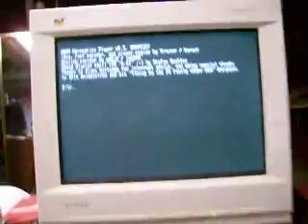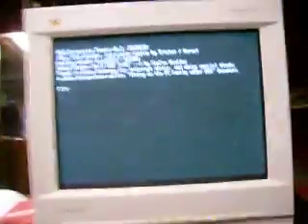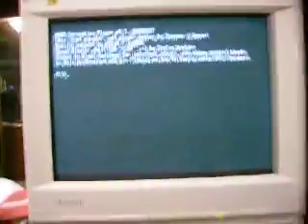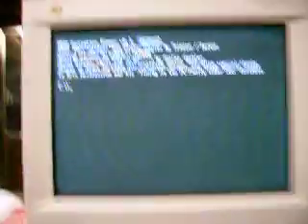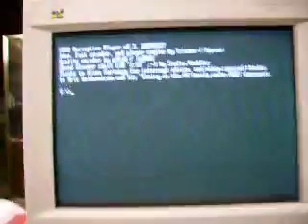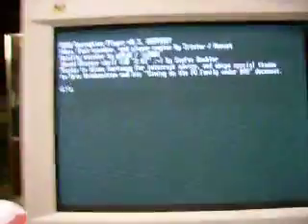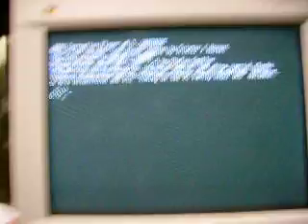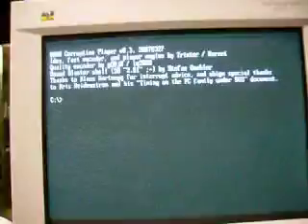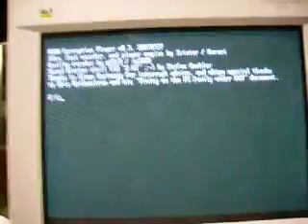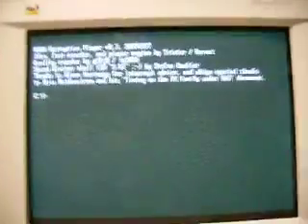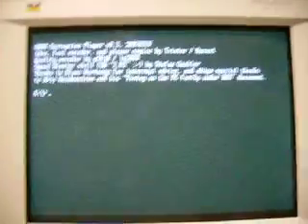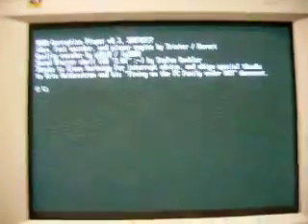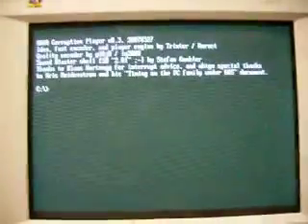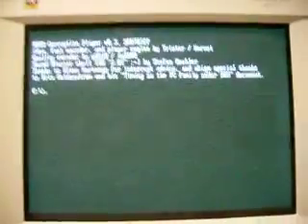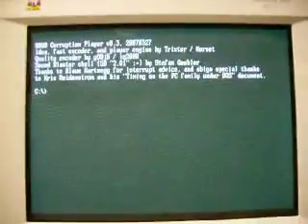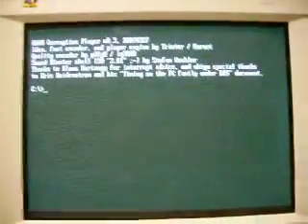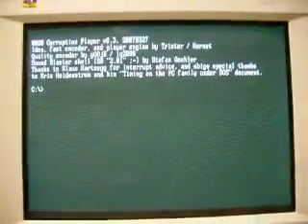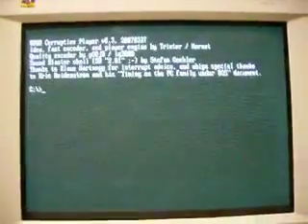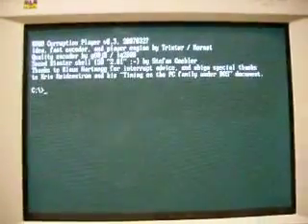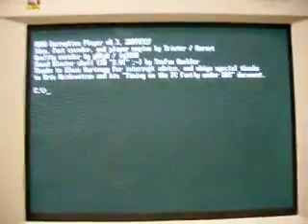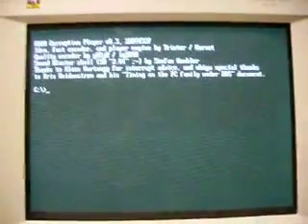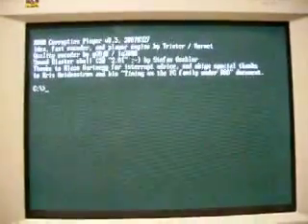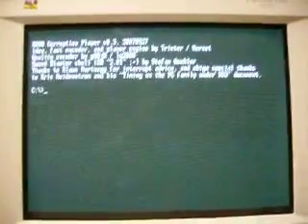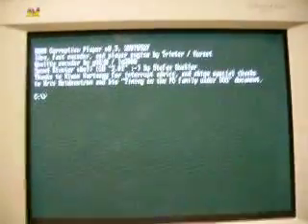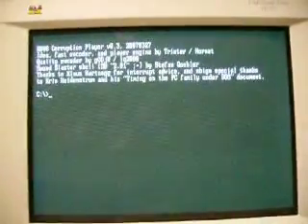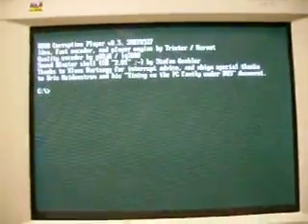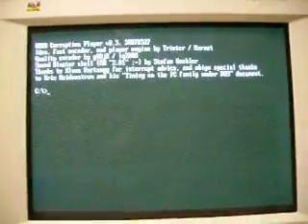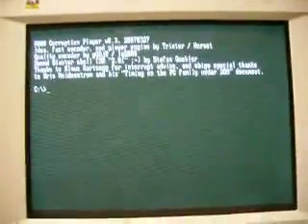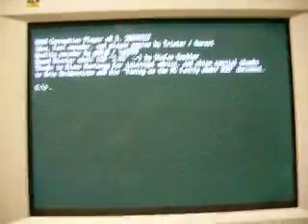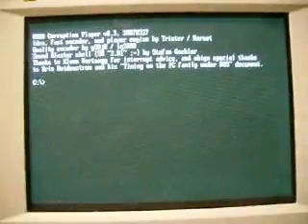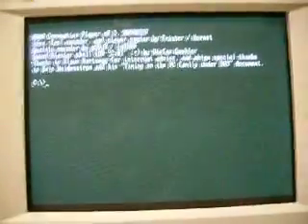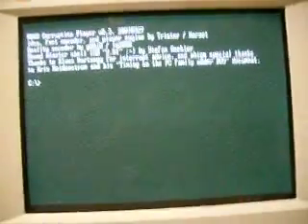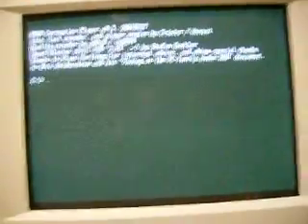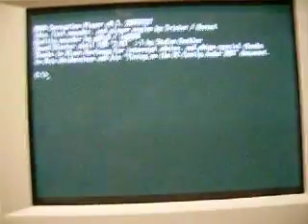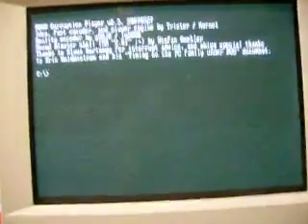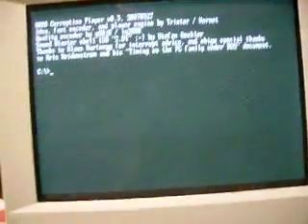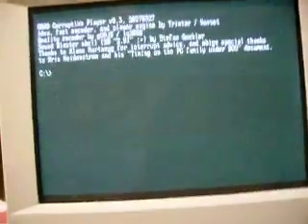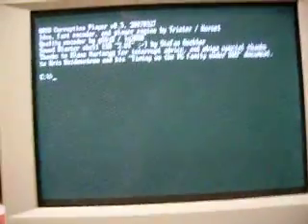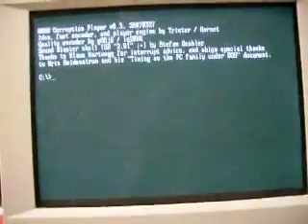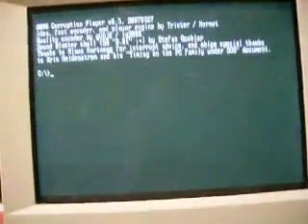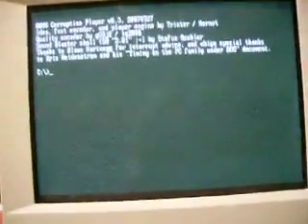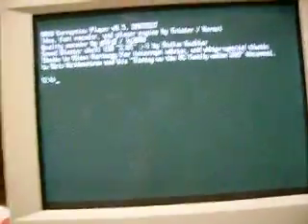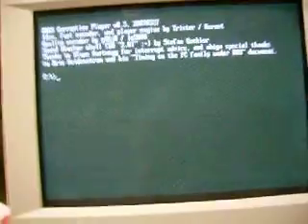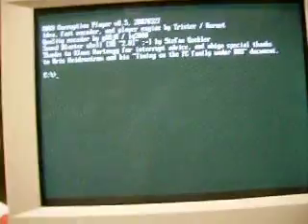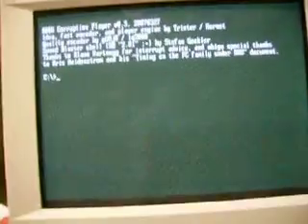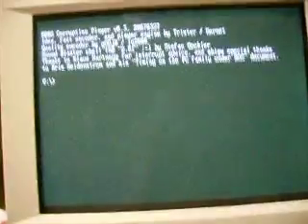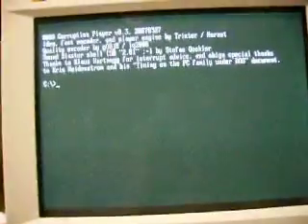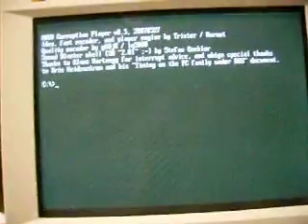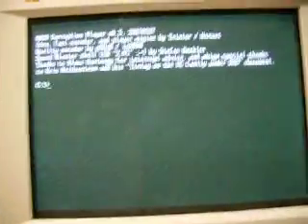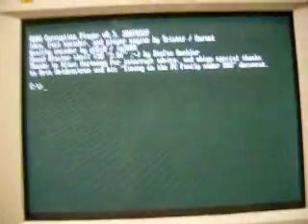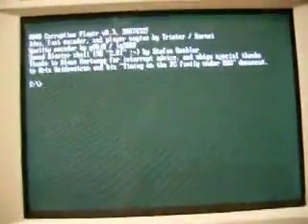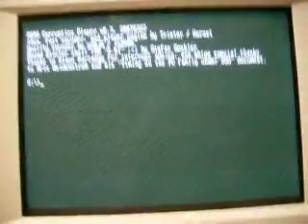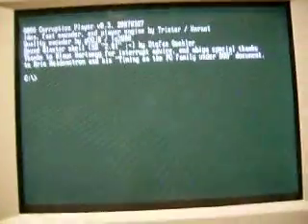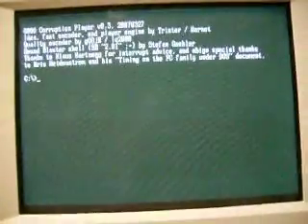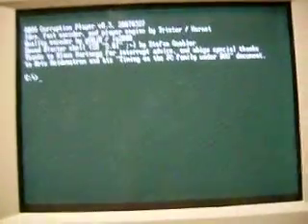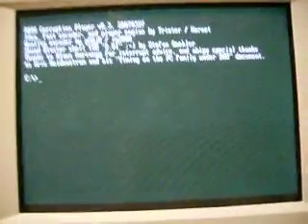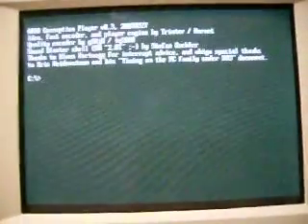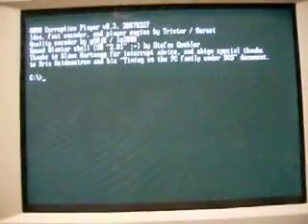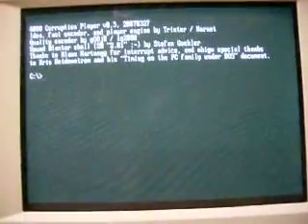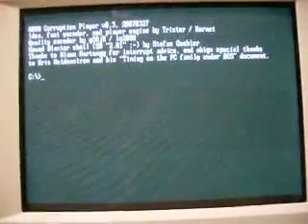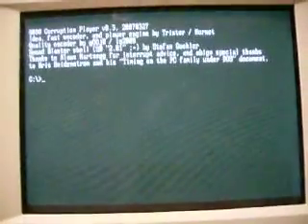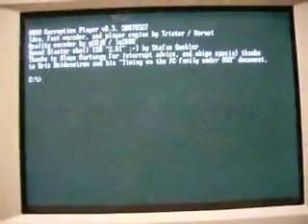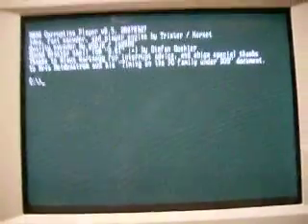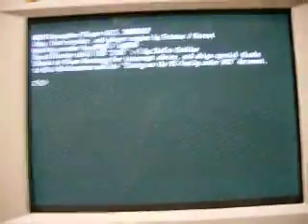I'm just going to demonstrate Trickster's 8088 Flex software. Well, 8088 Flex, actually — it's an updated version.